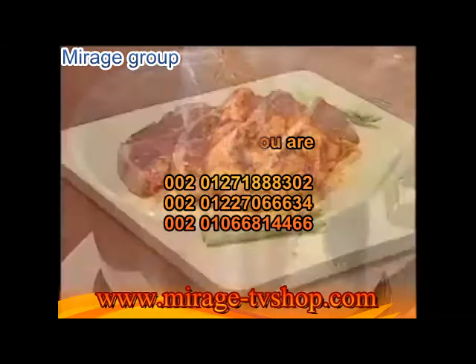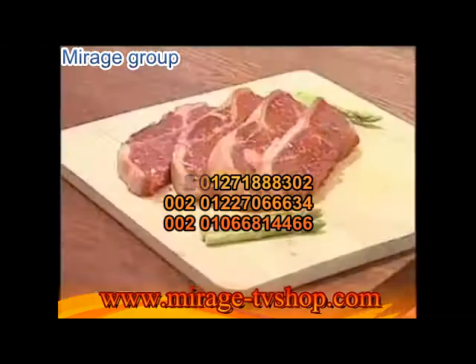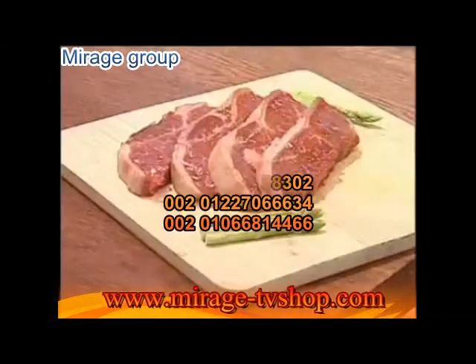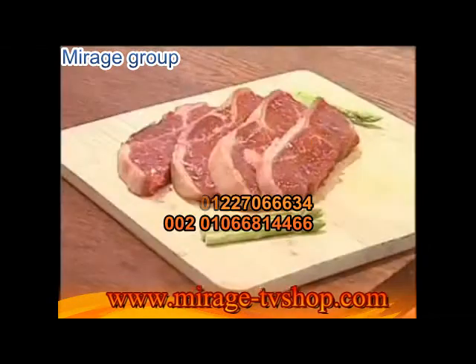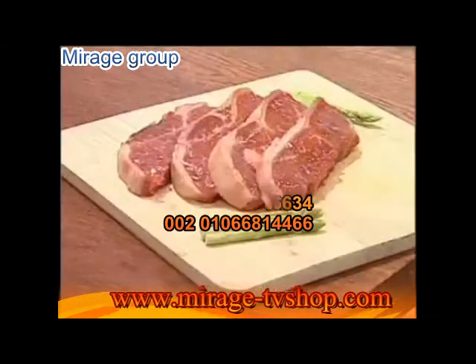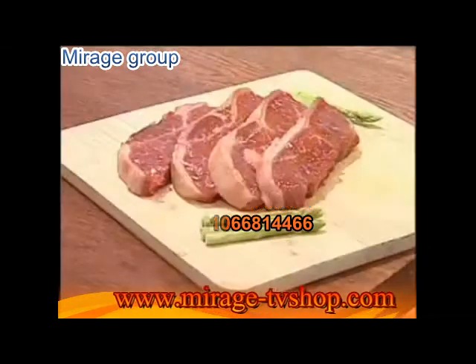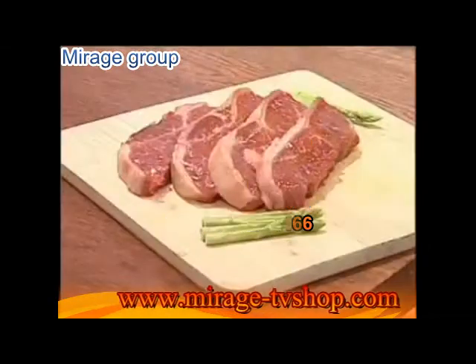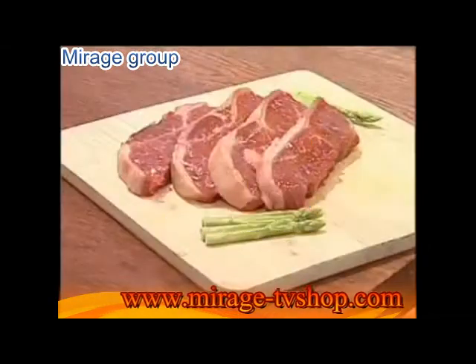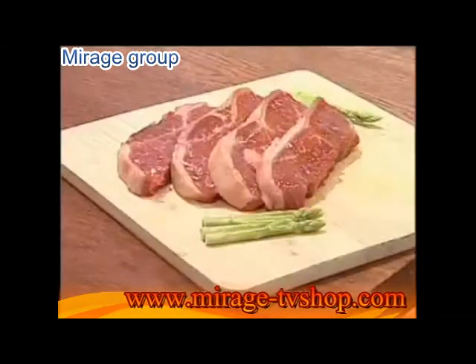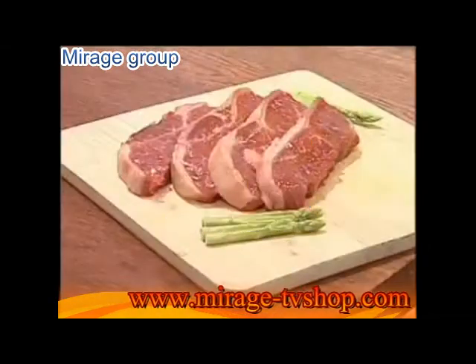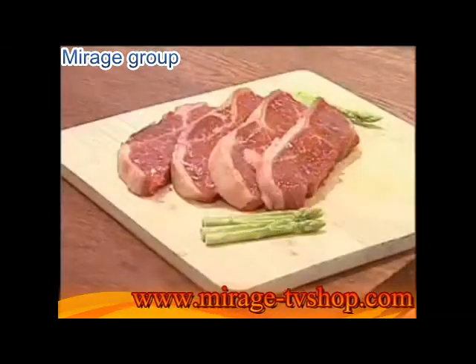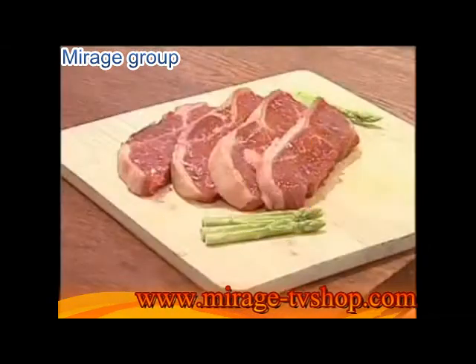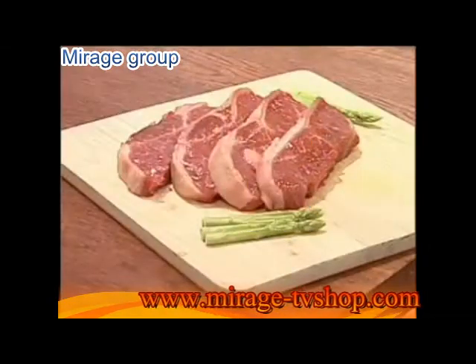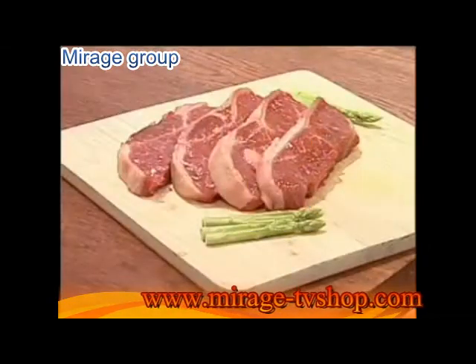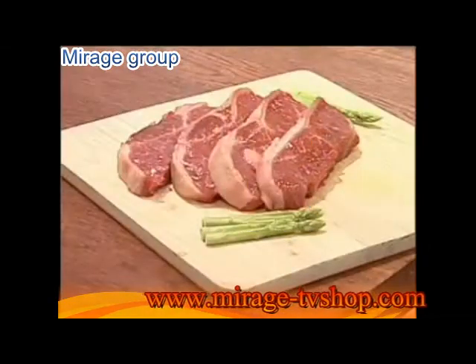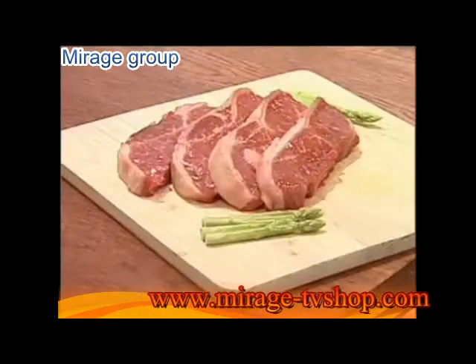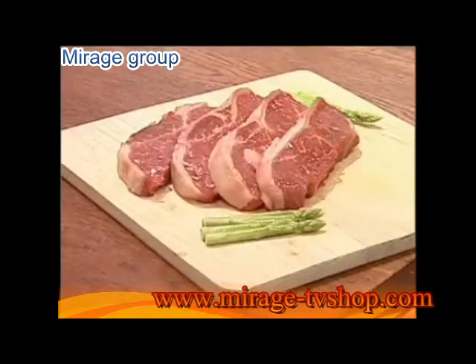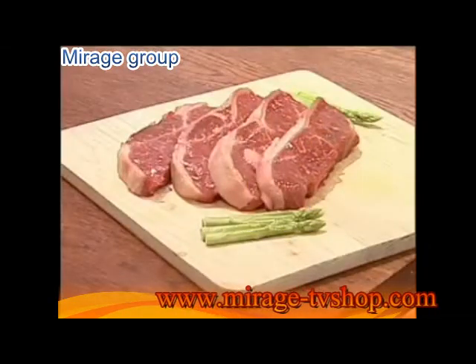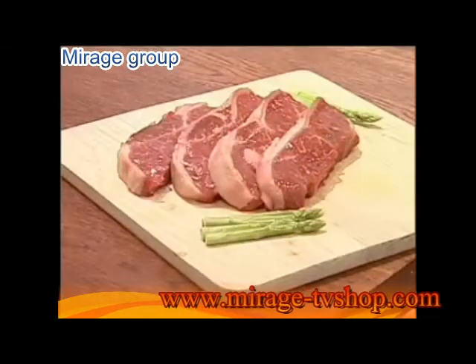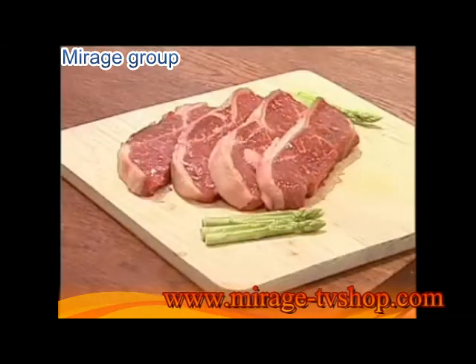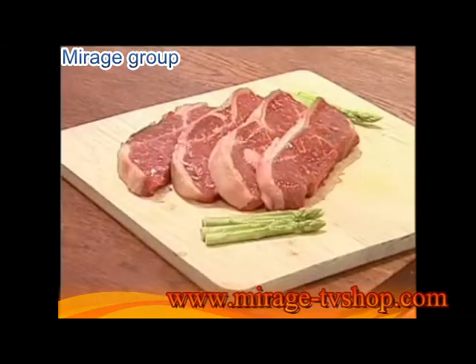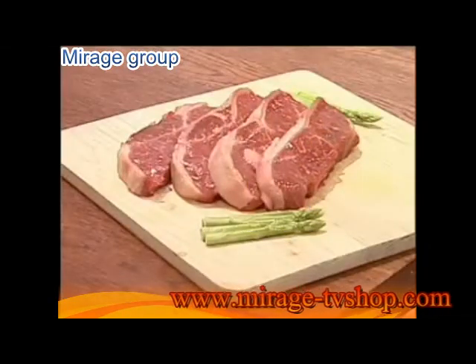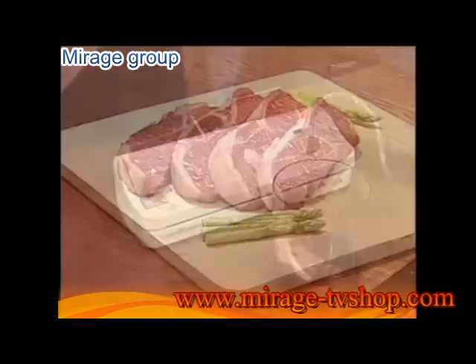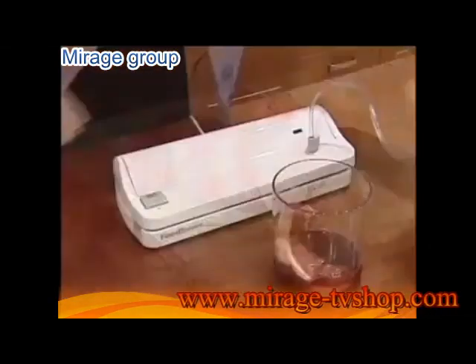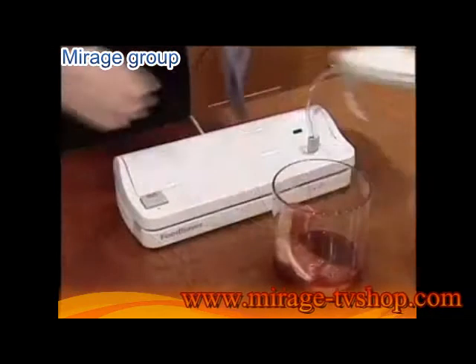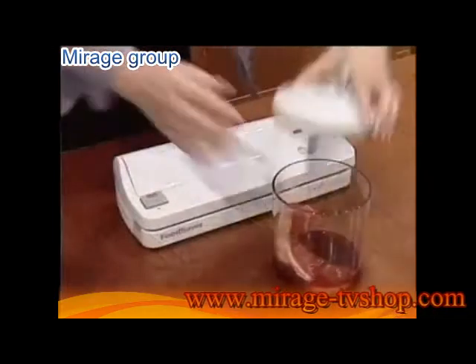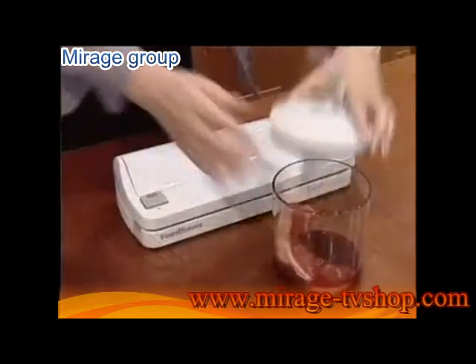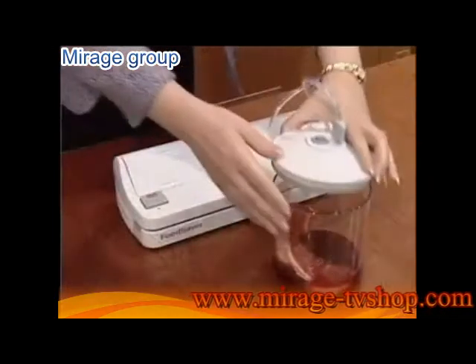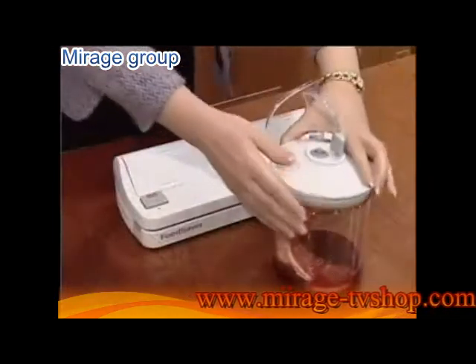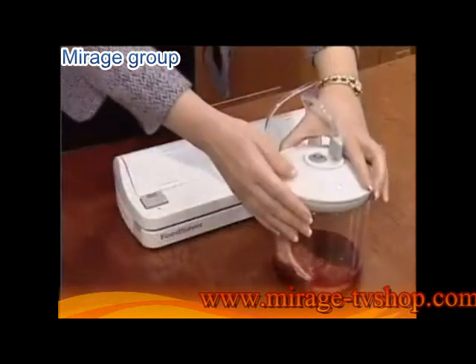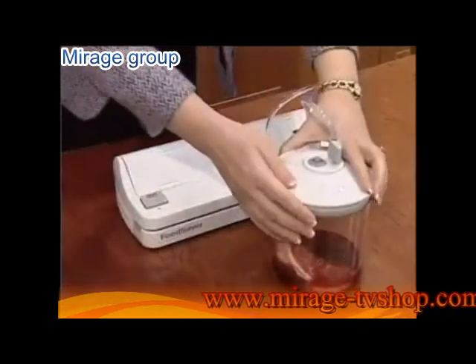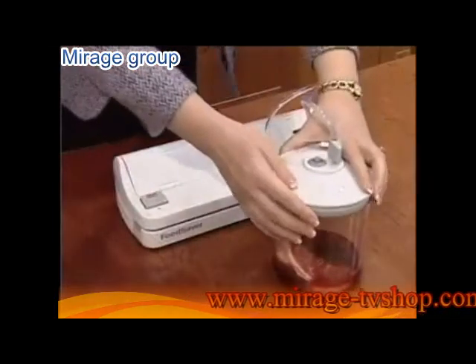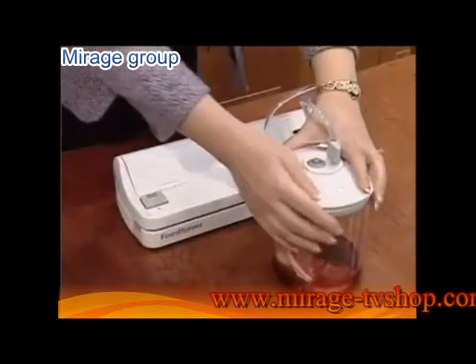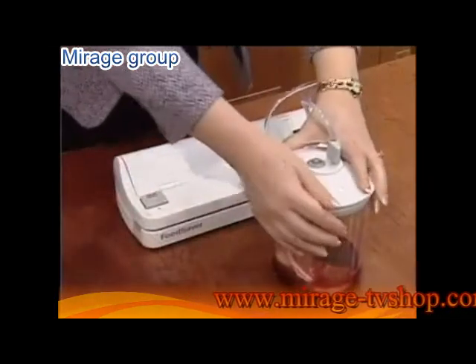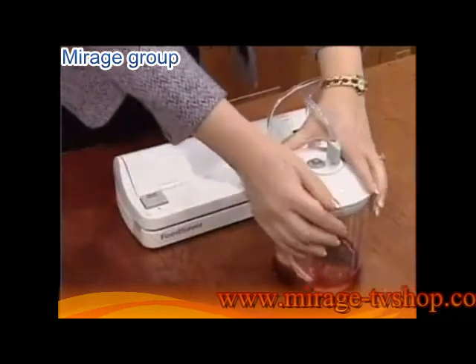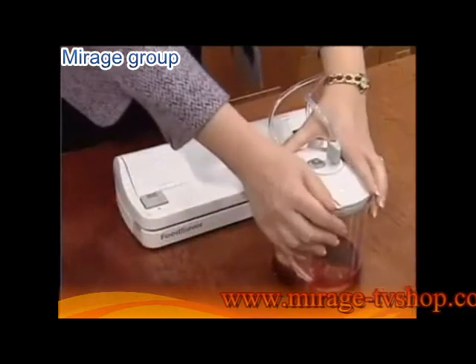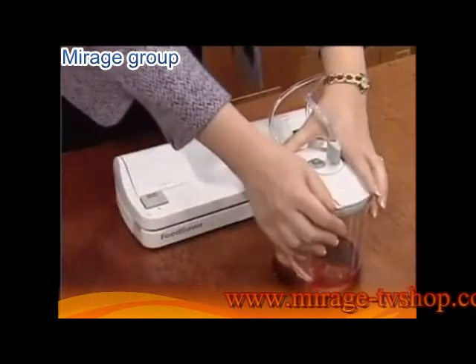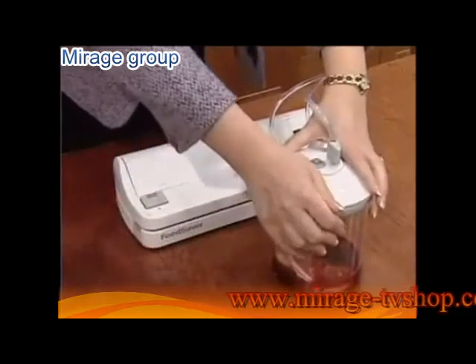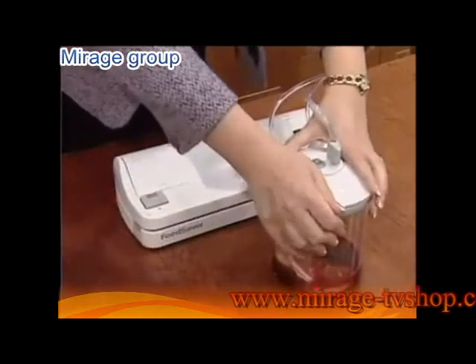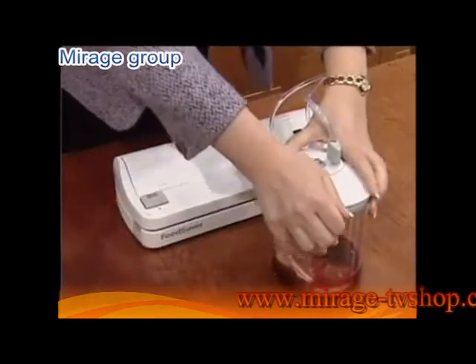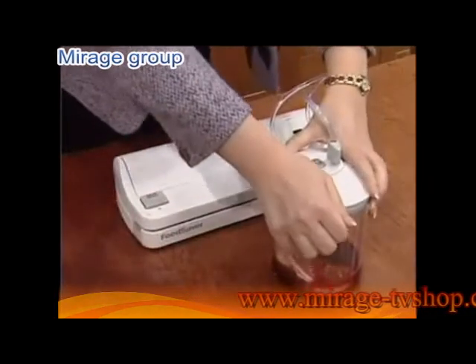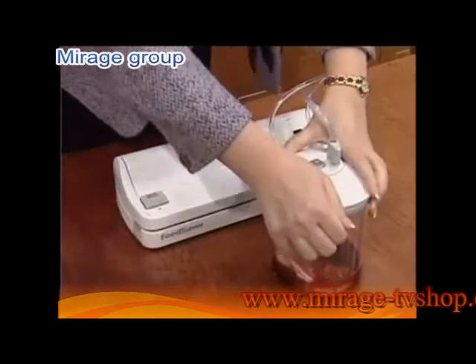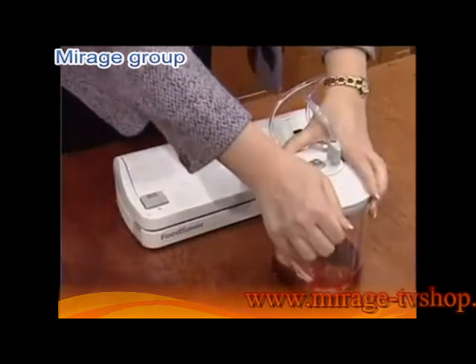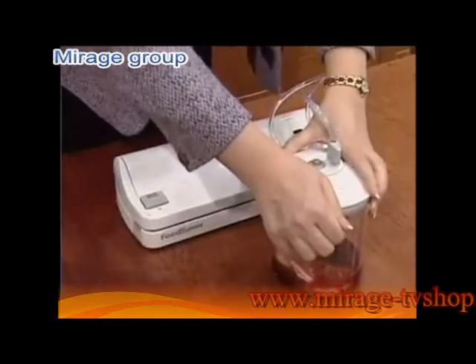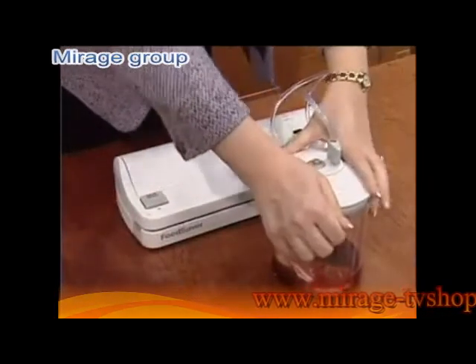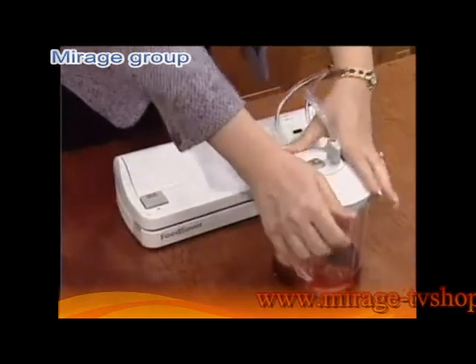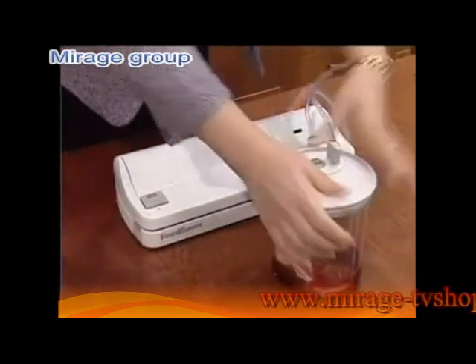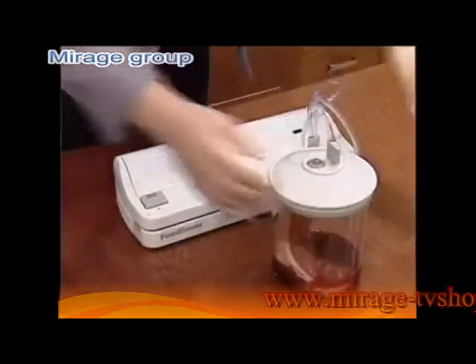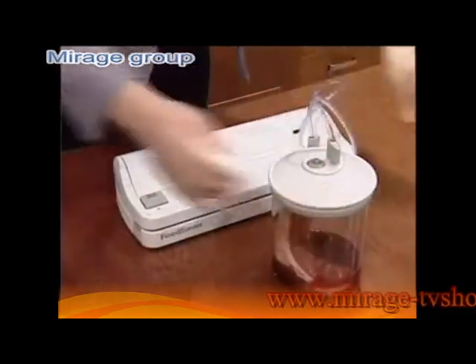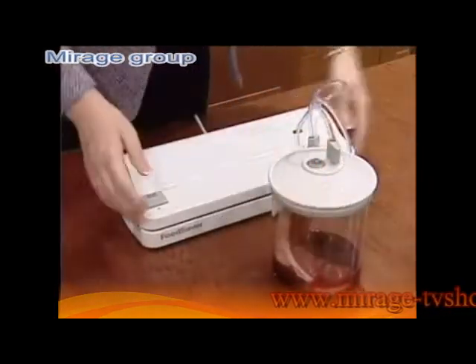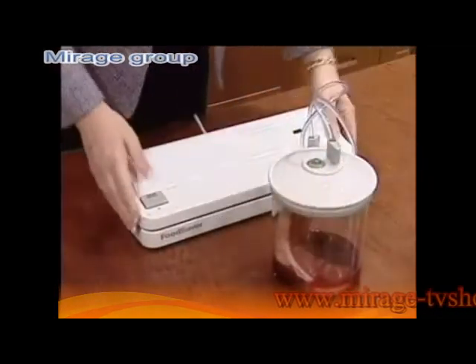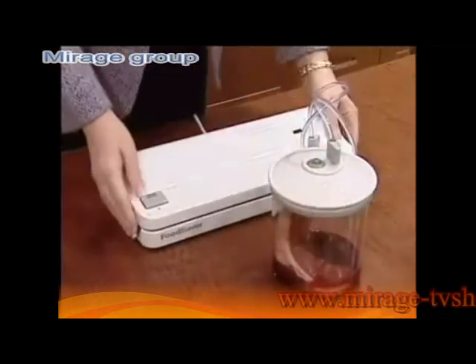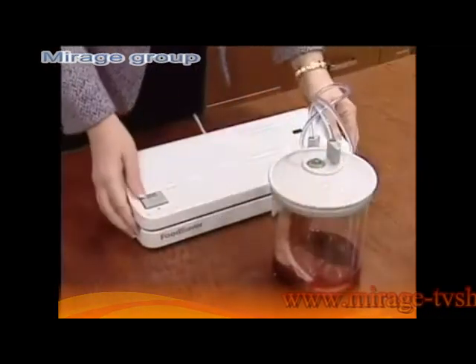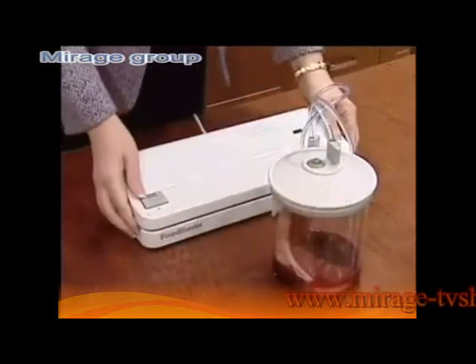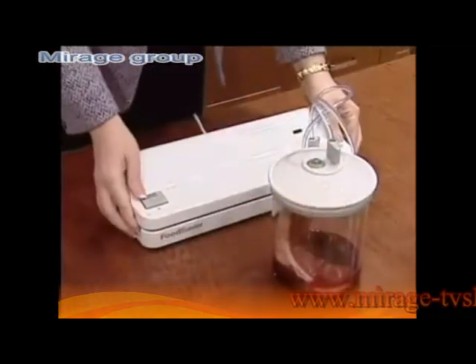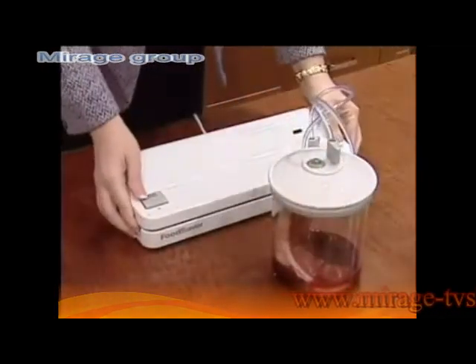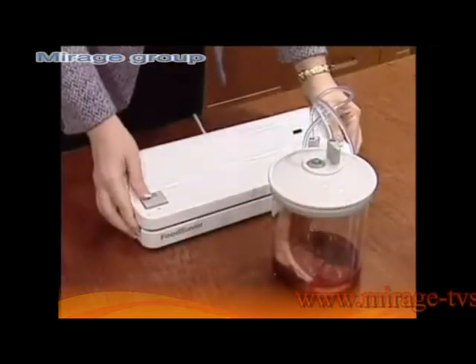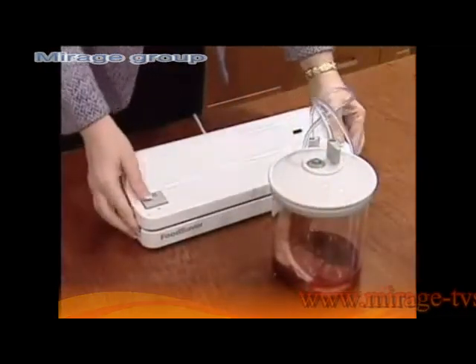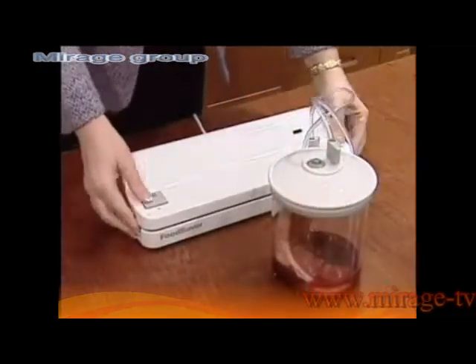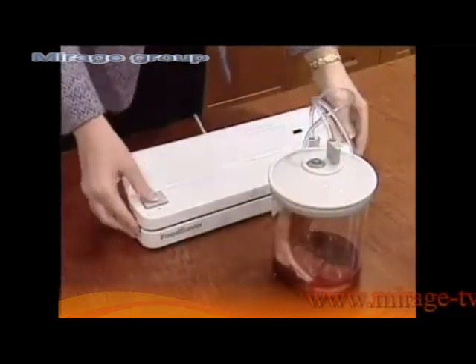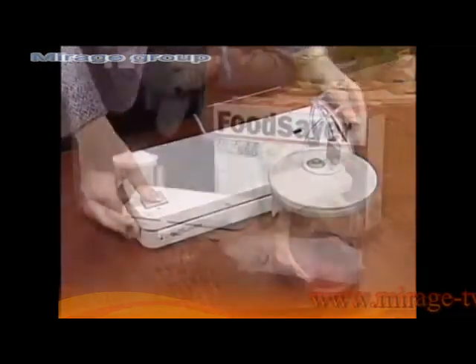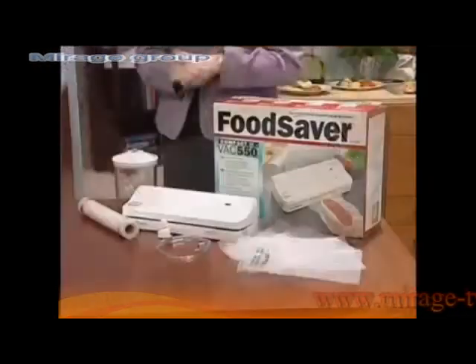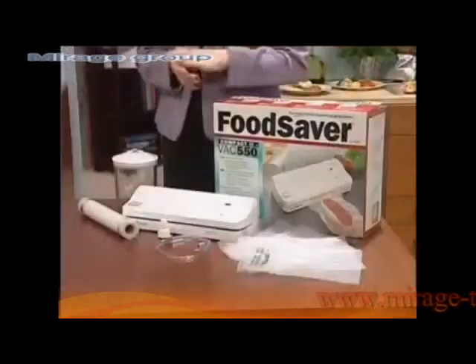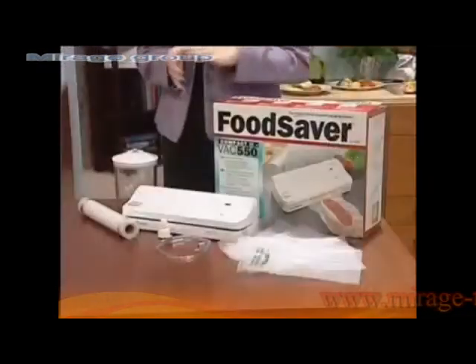You can instantly marinade meat. By creating a vacuum, the marinade is instantly absorbed by the meat itself.